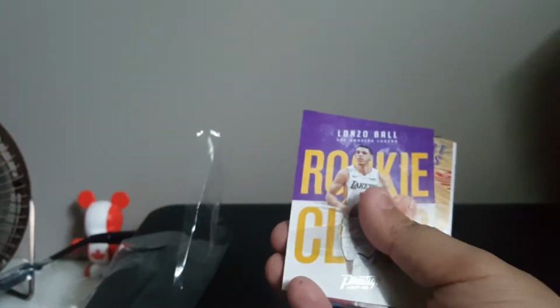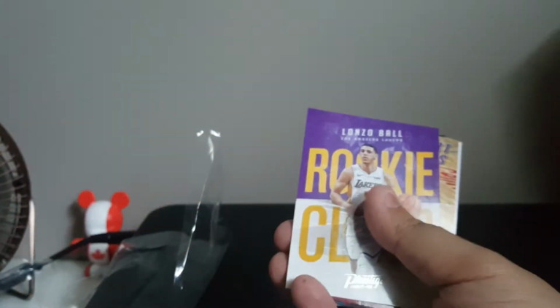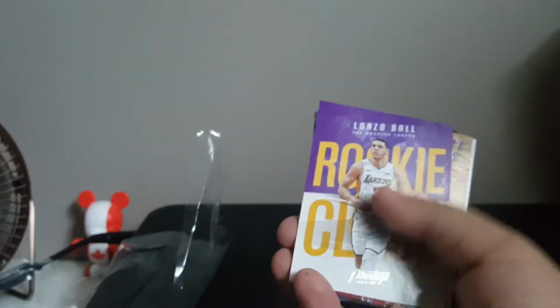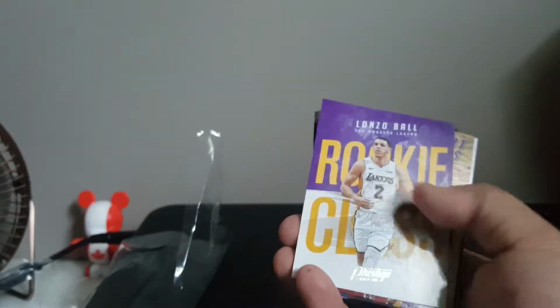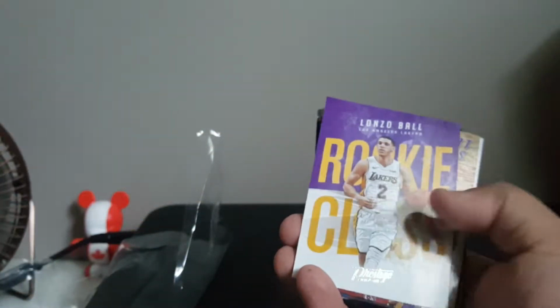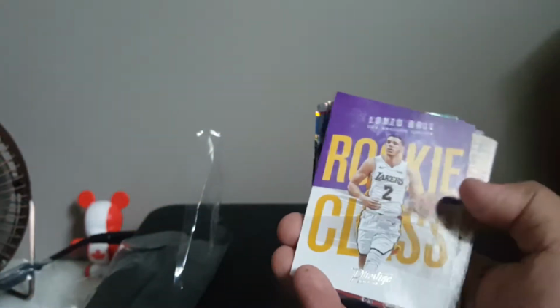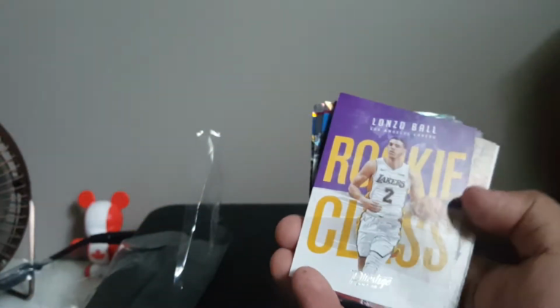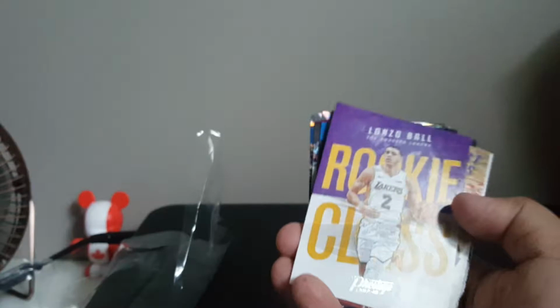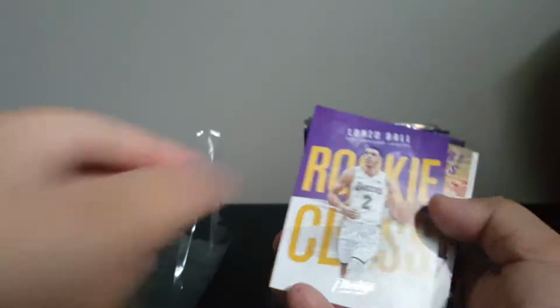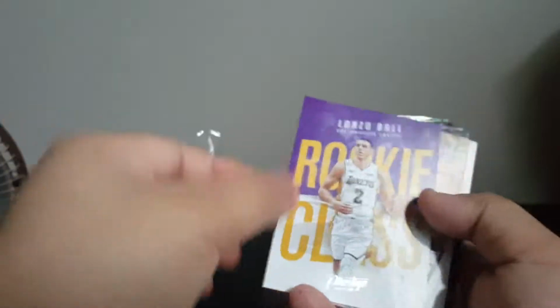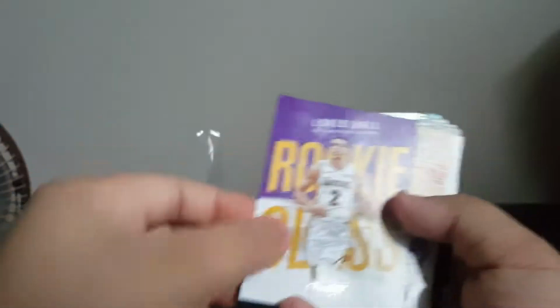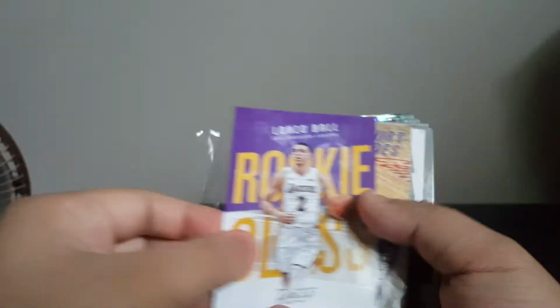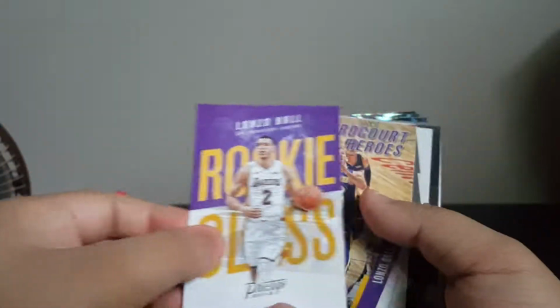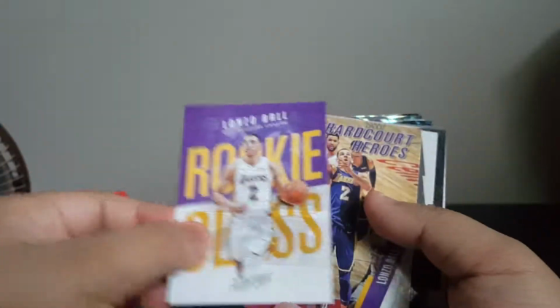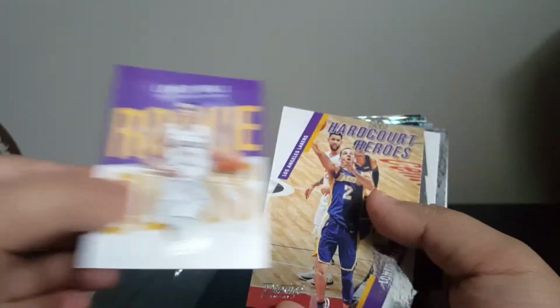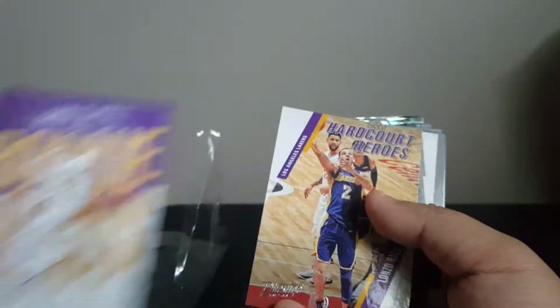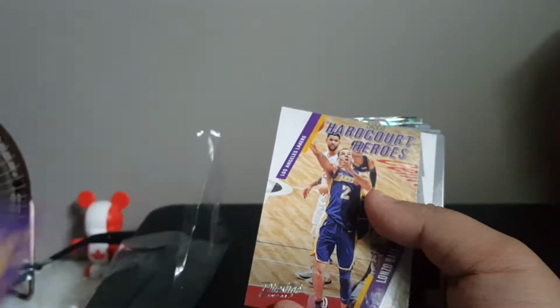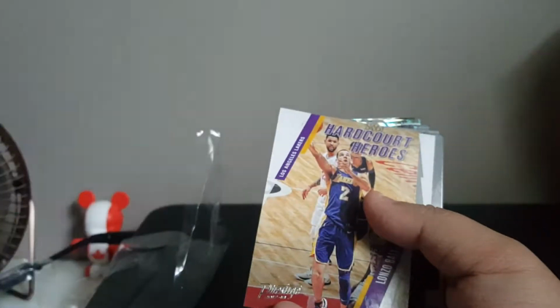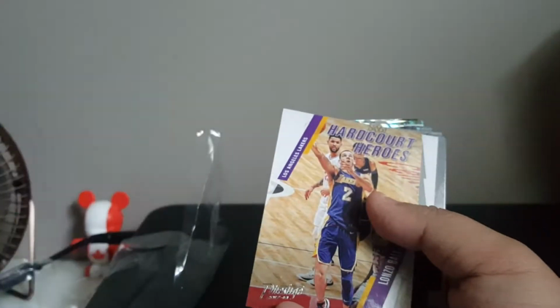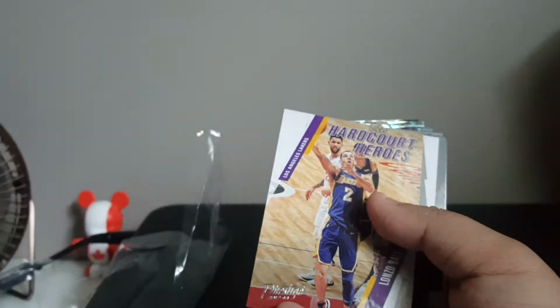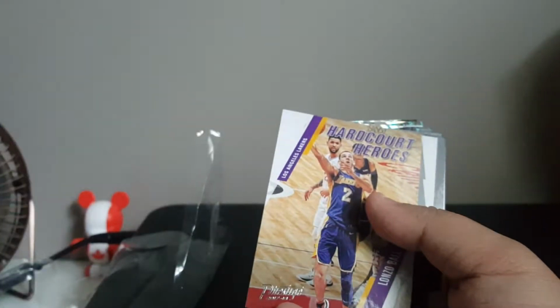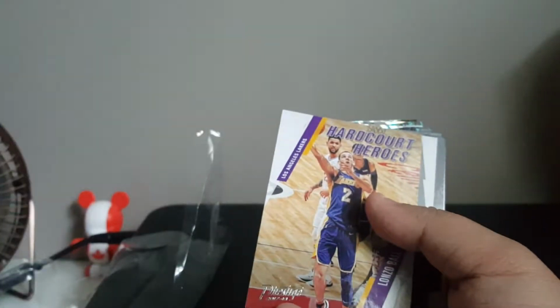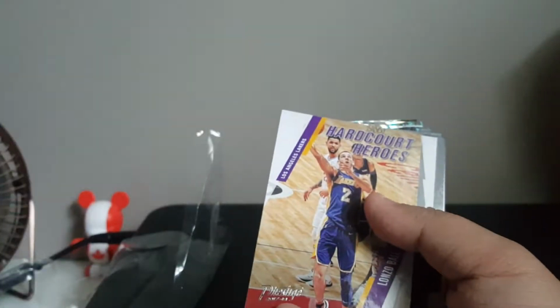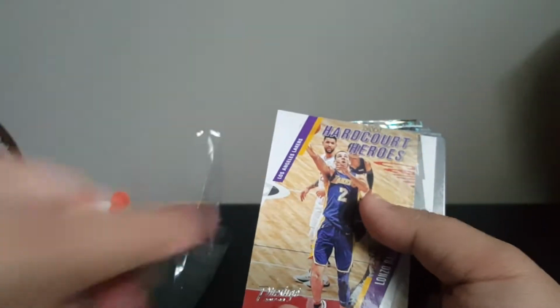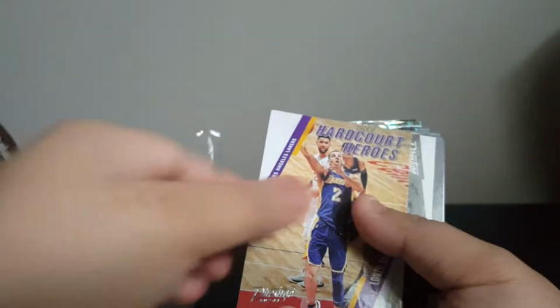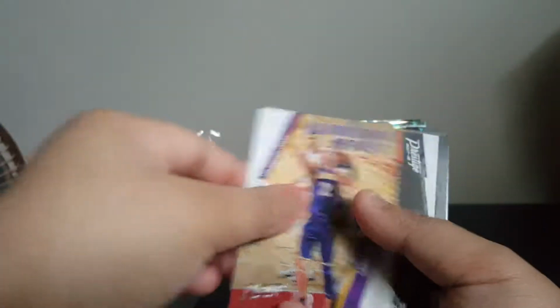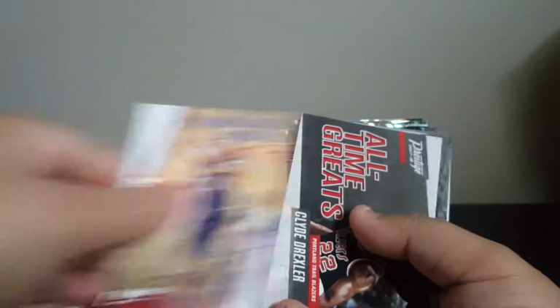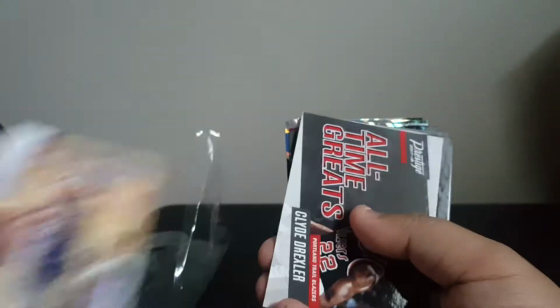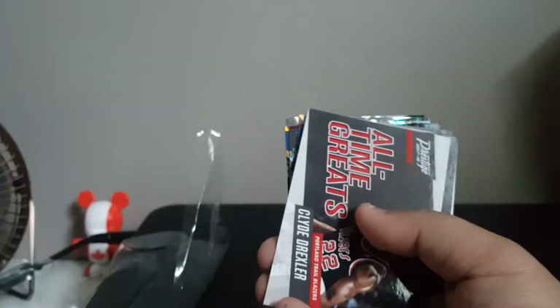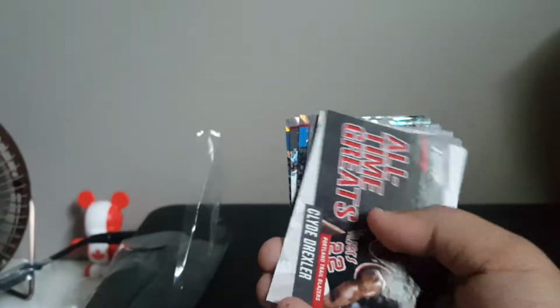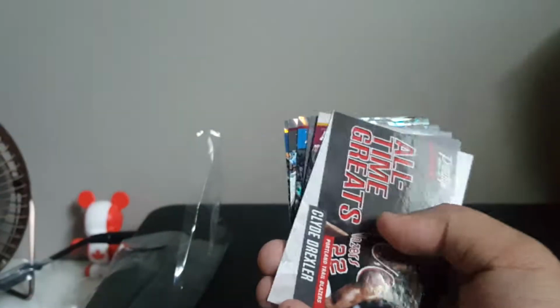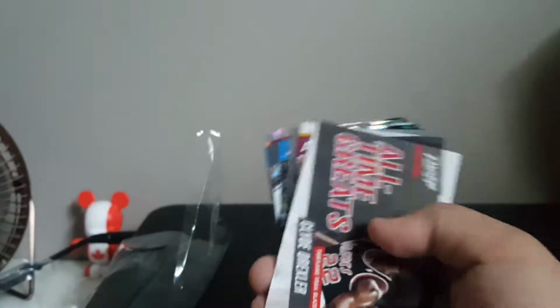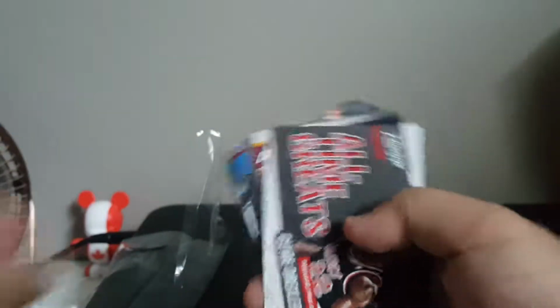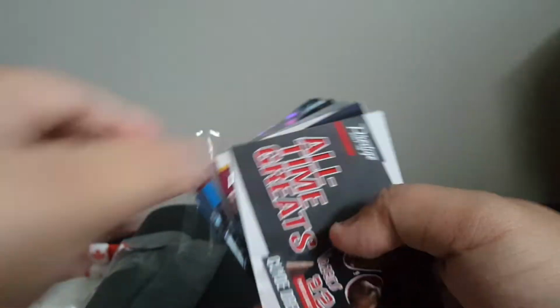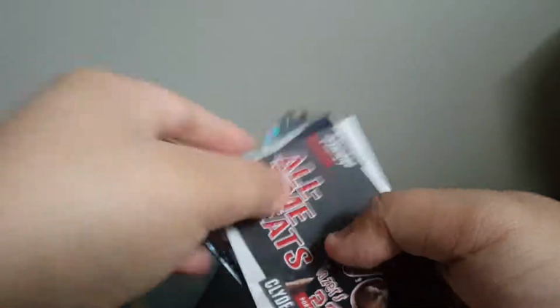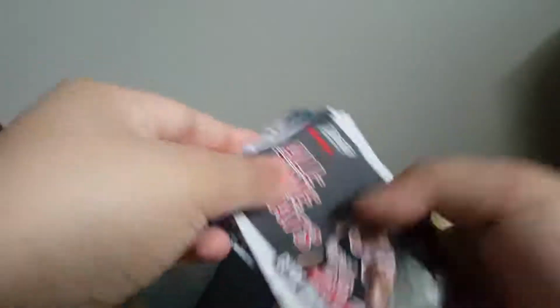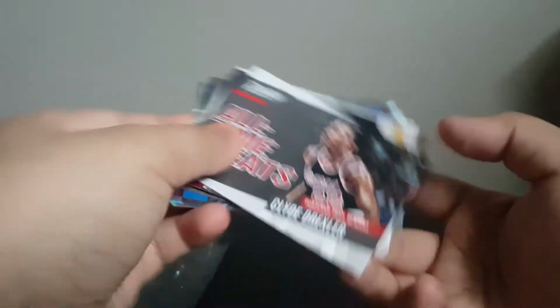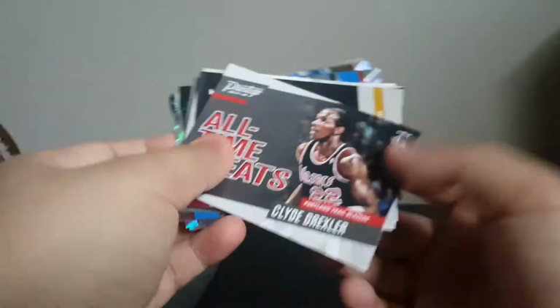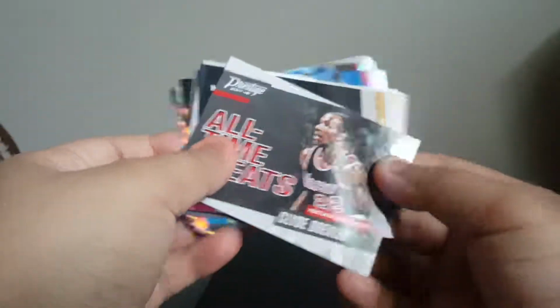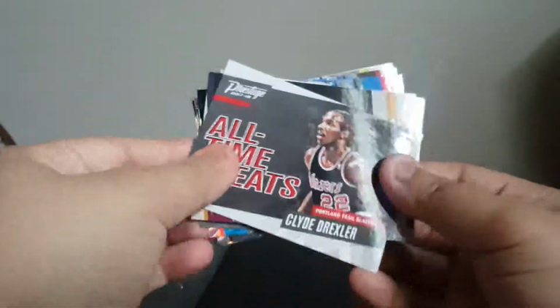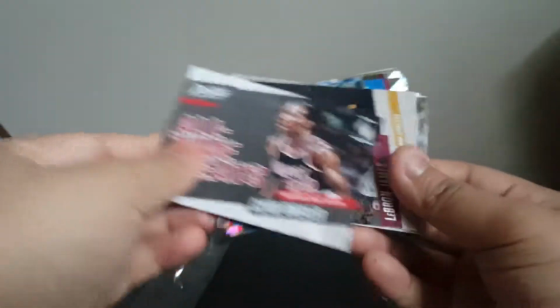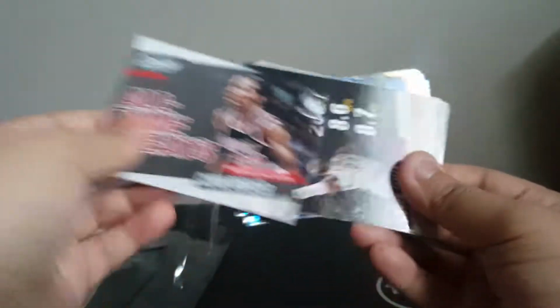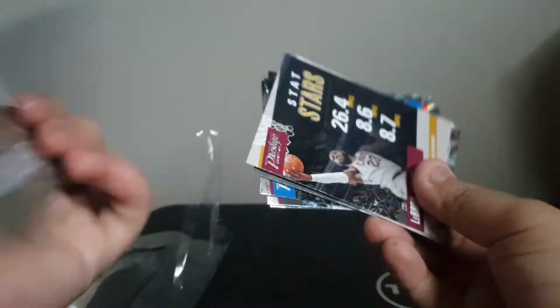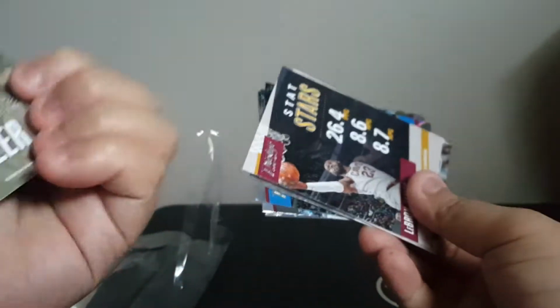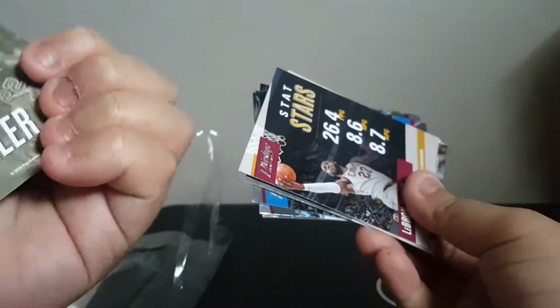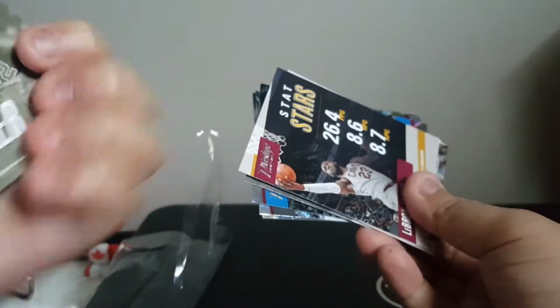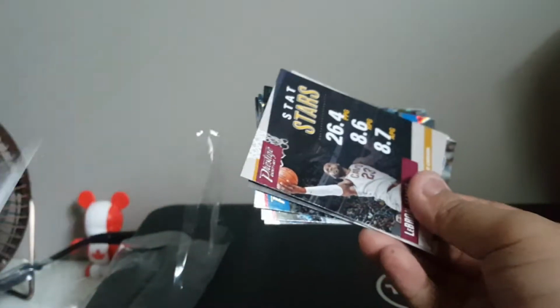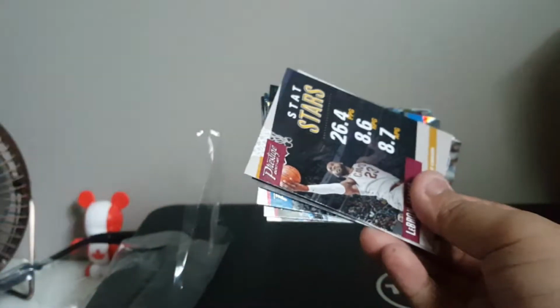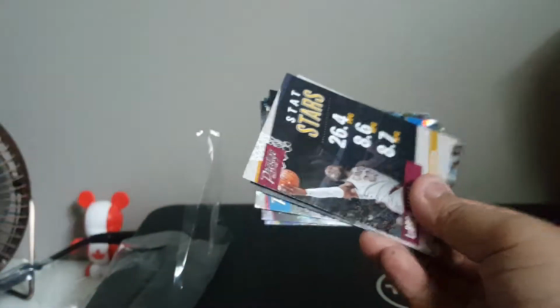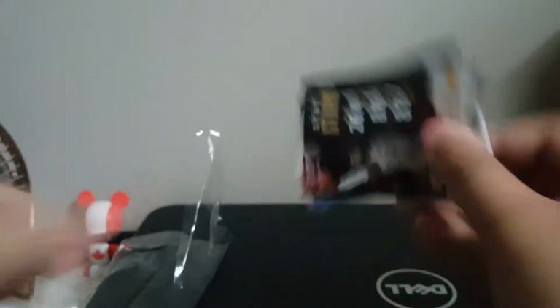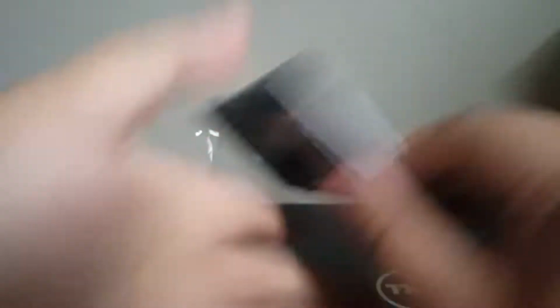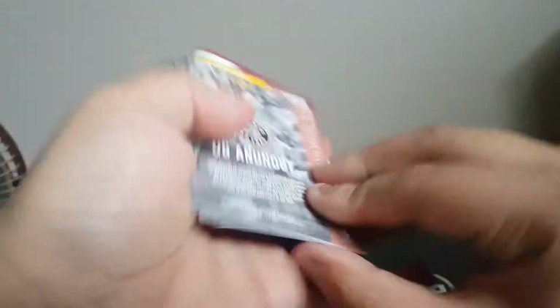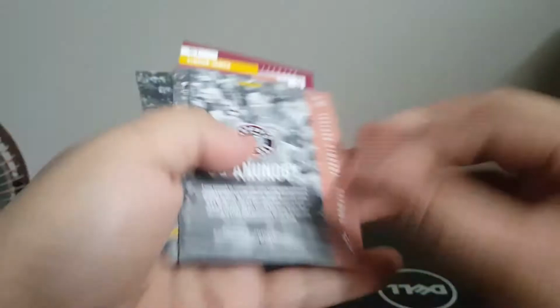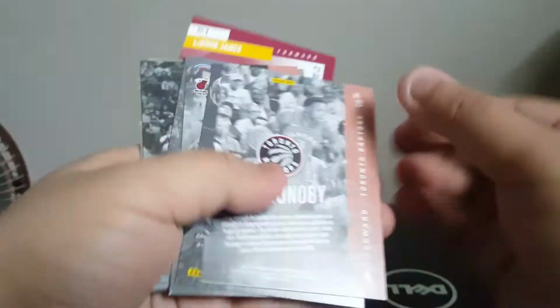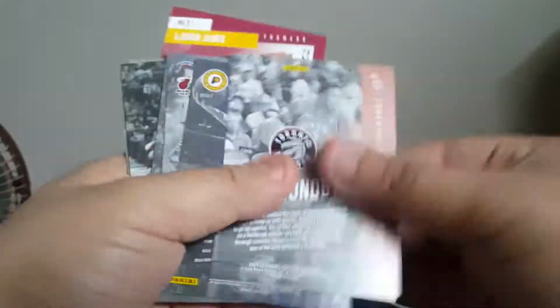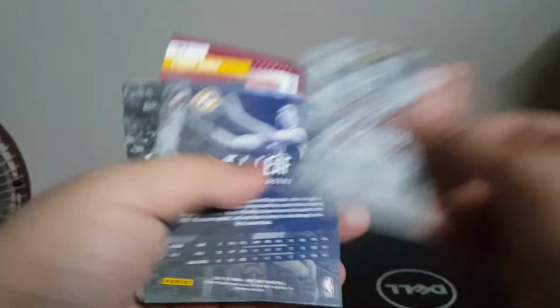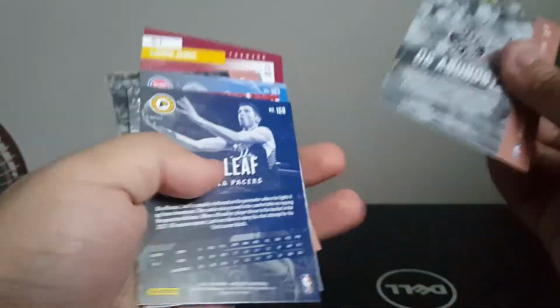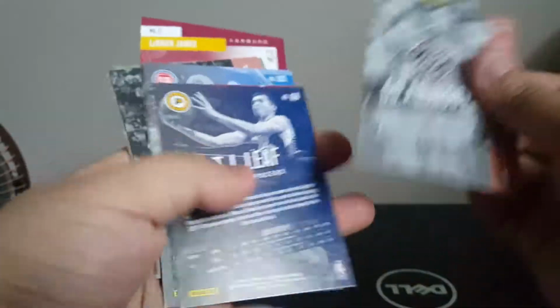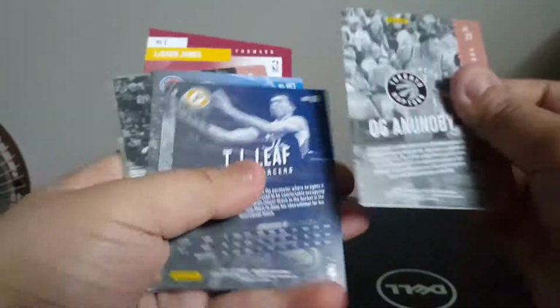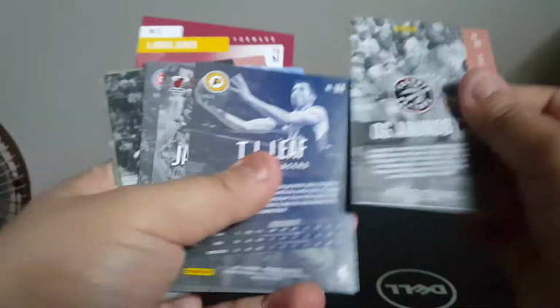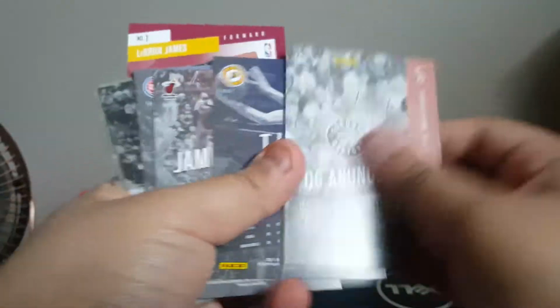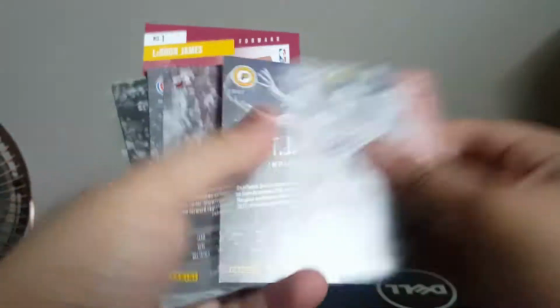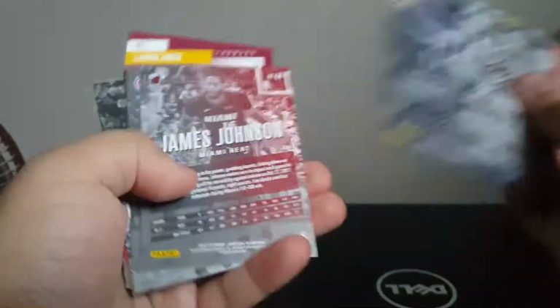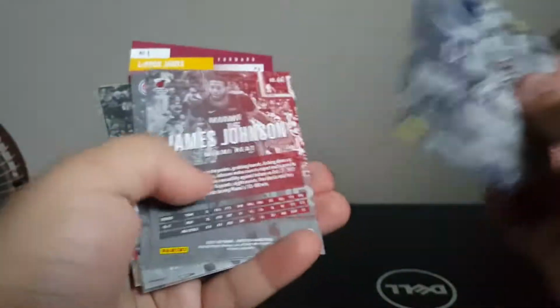This is a pretty cool rookie card — Lonzo Ball. Just going to check the back.